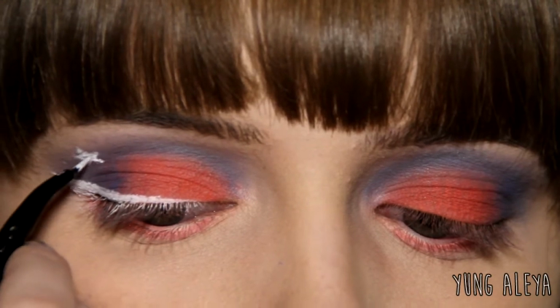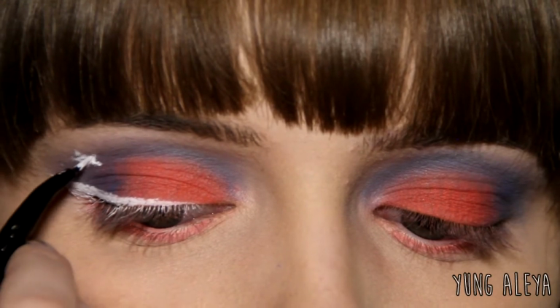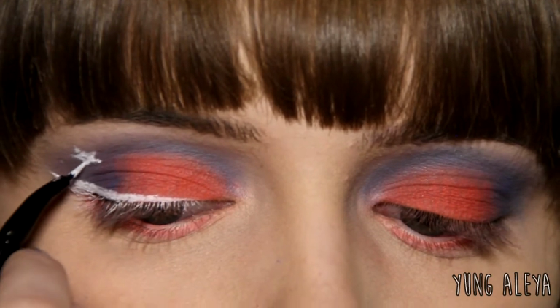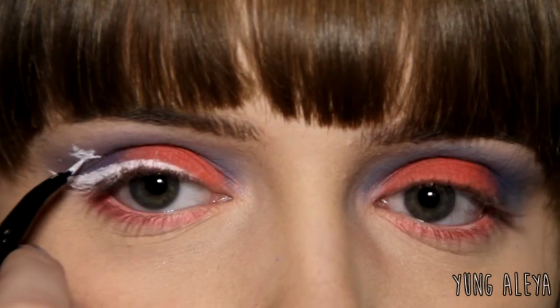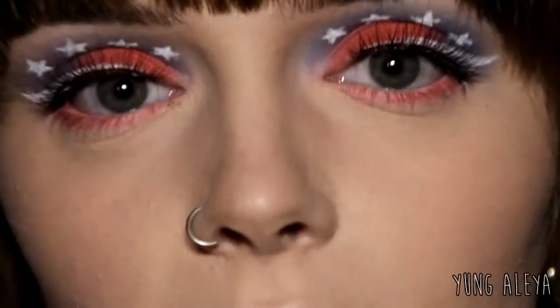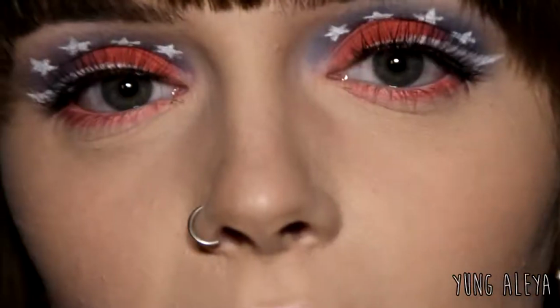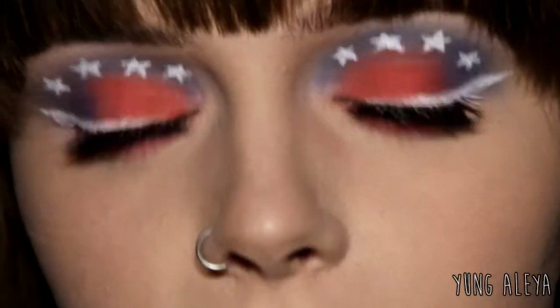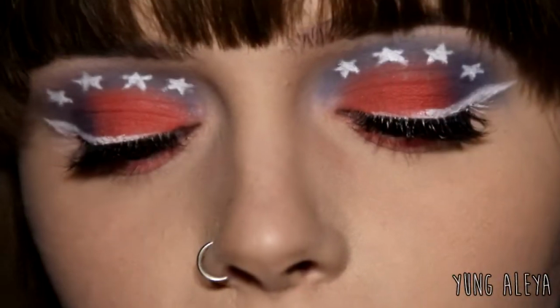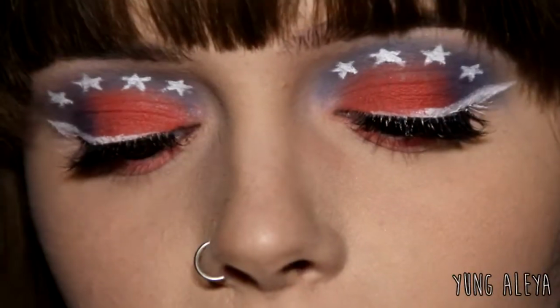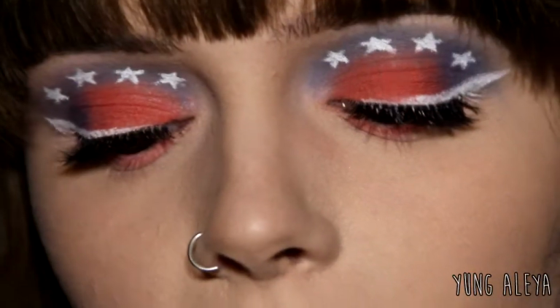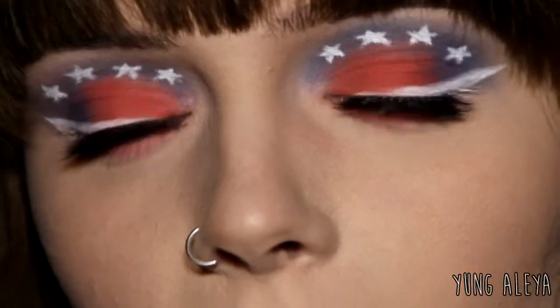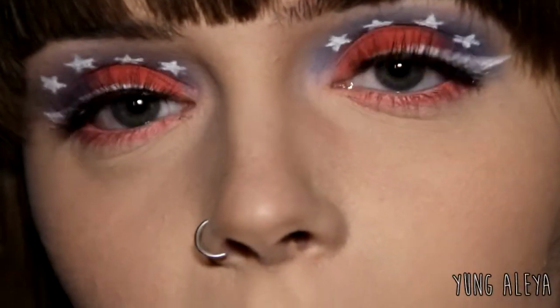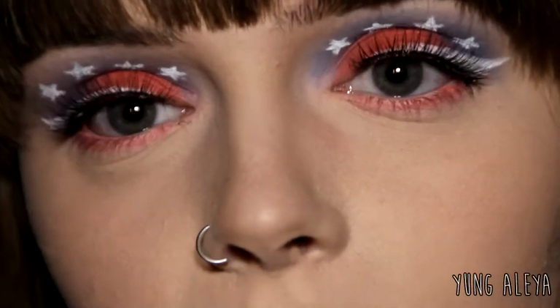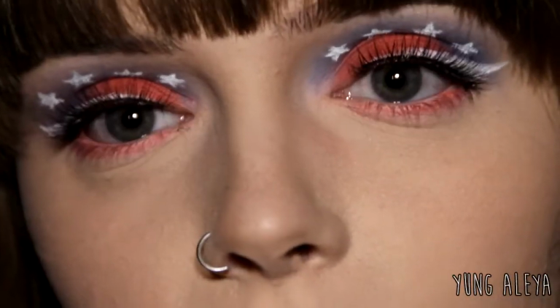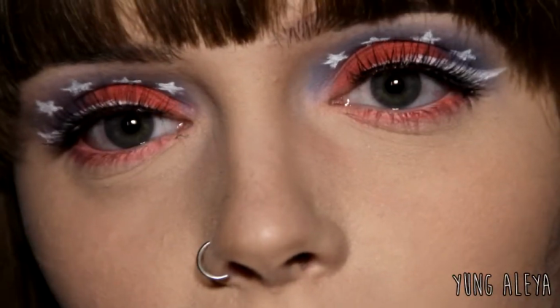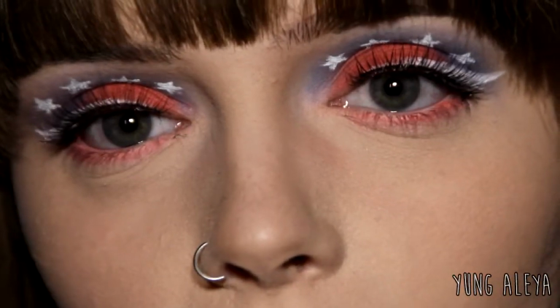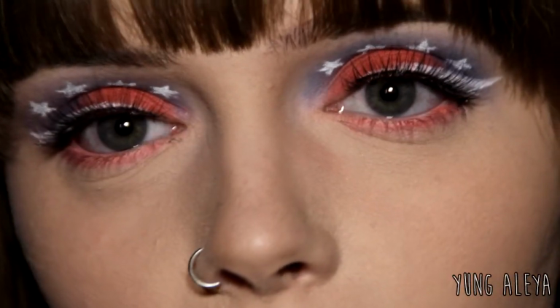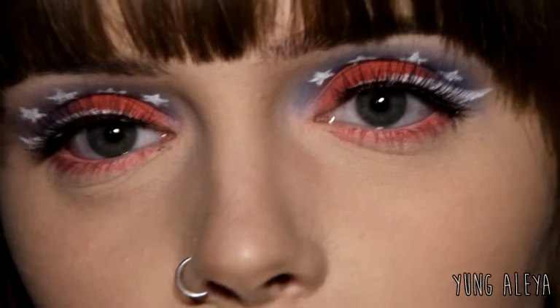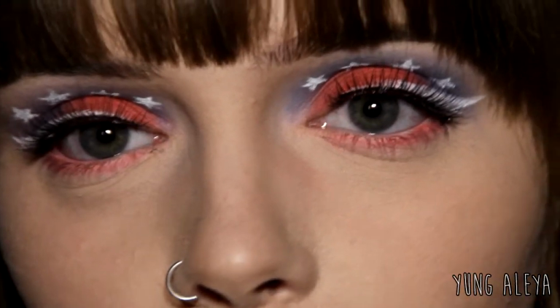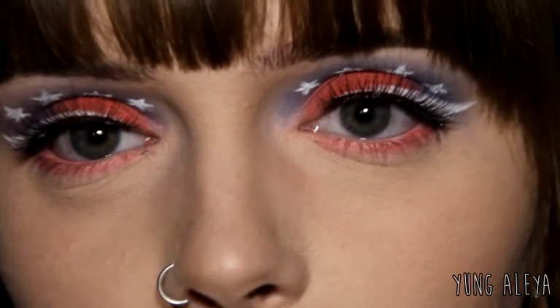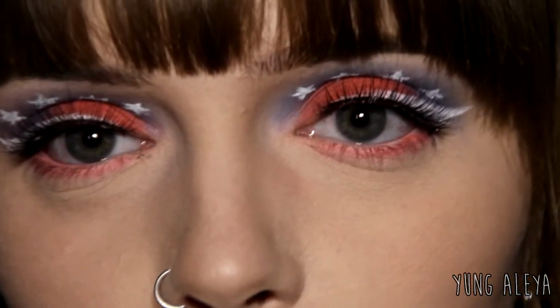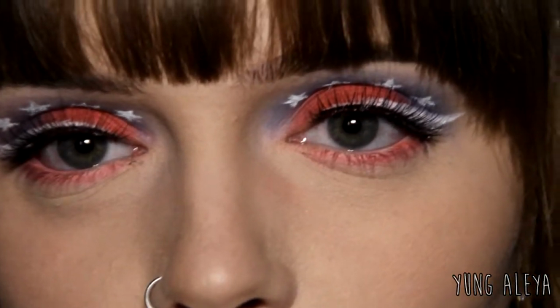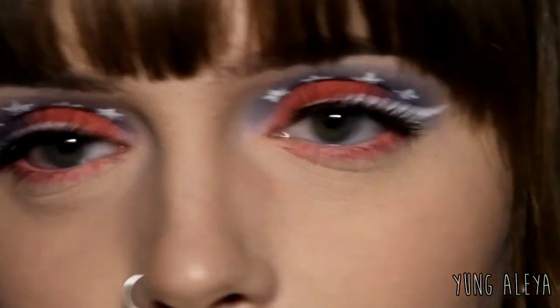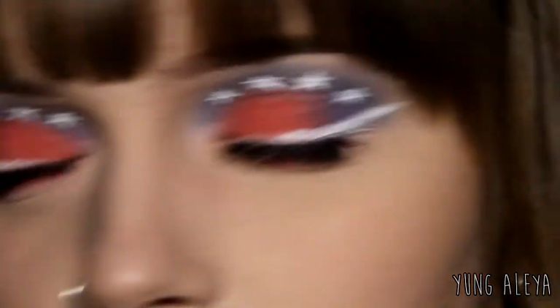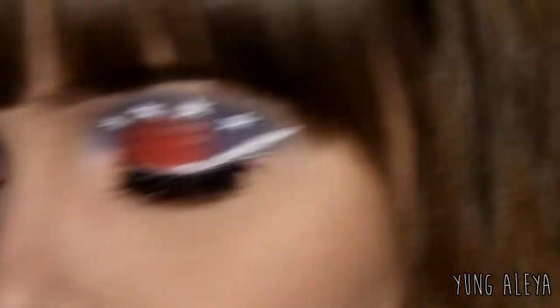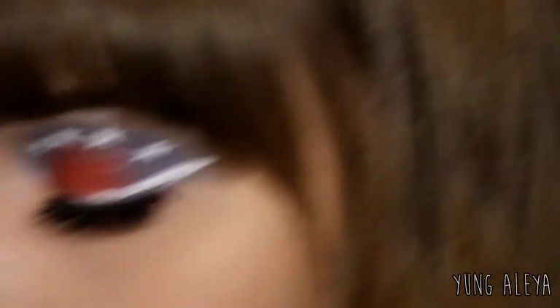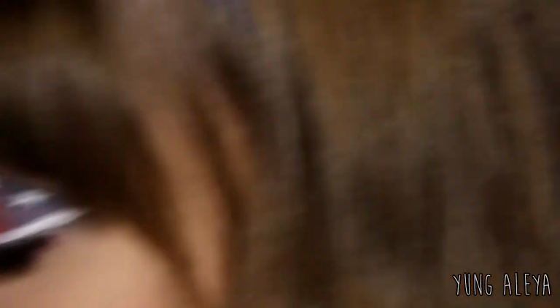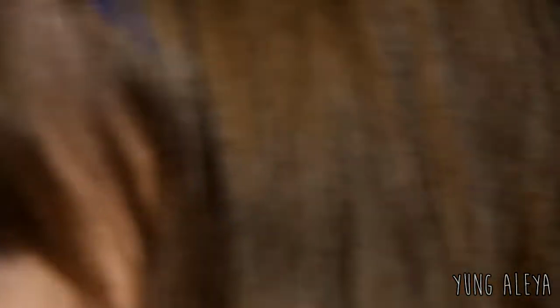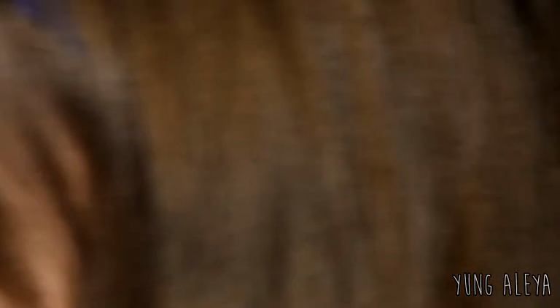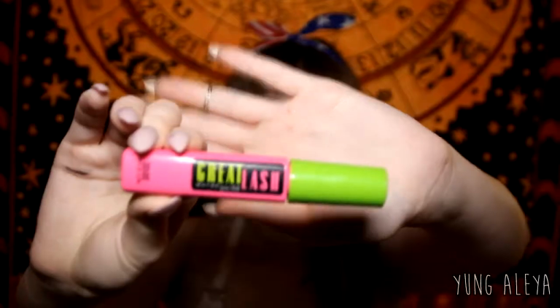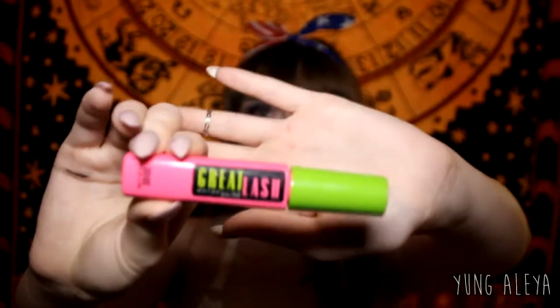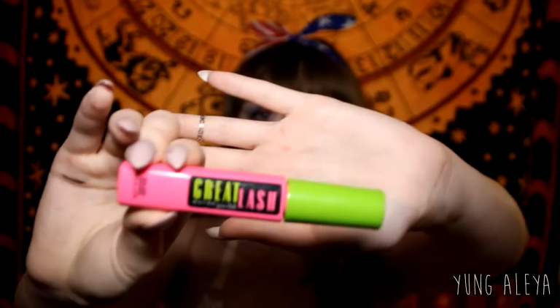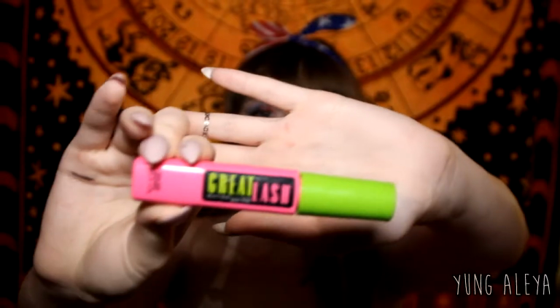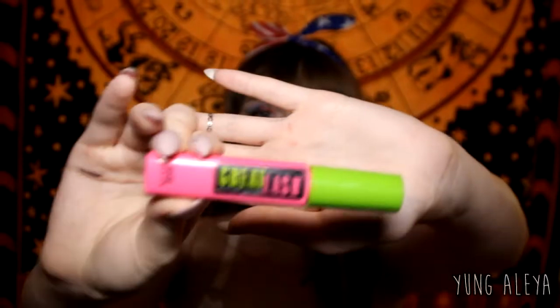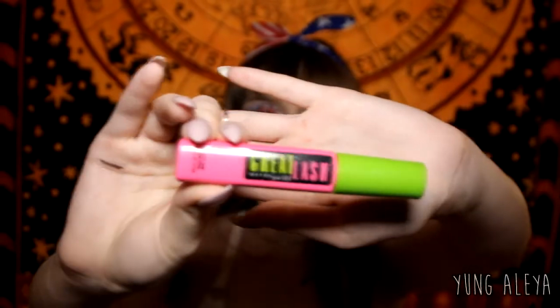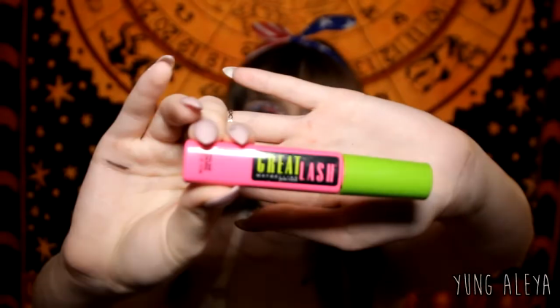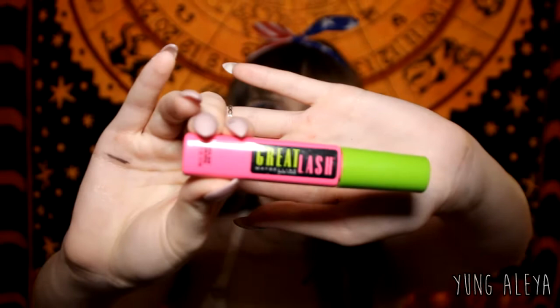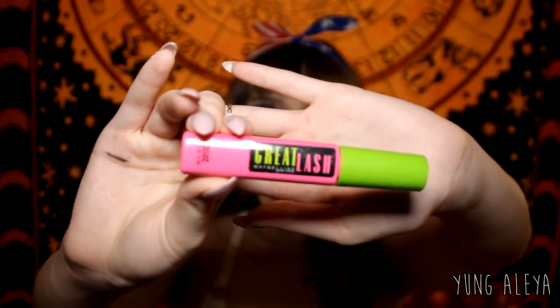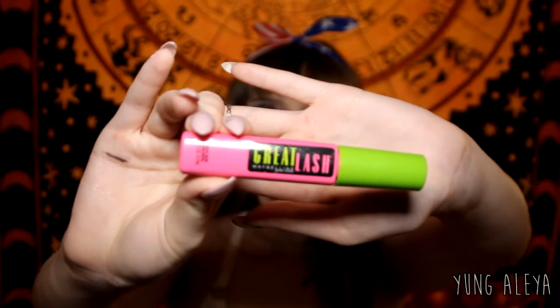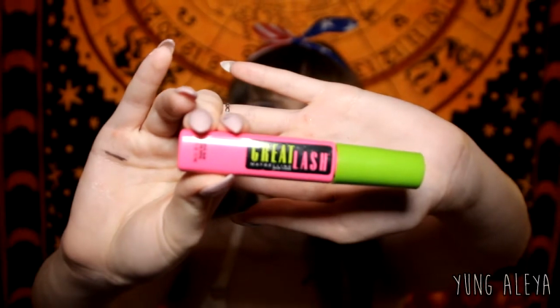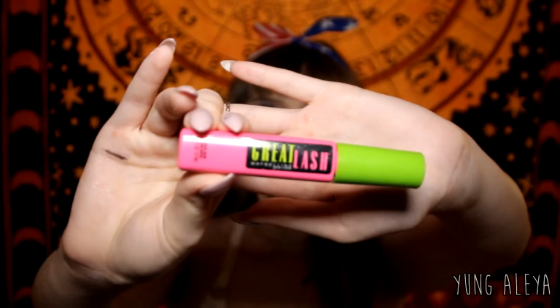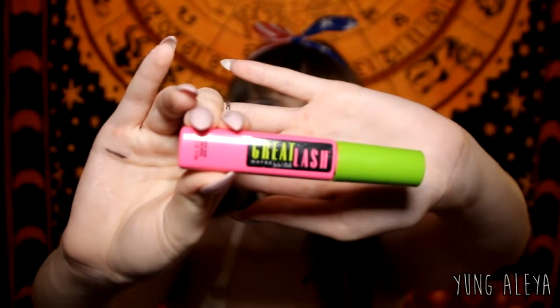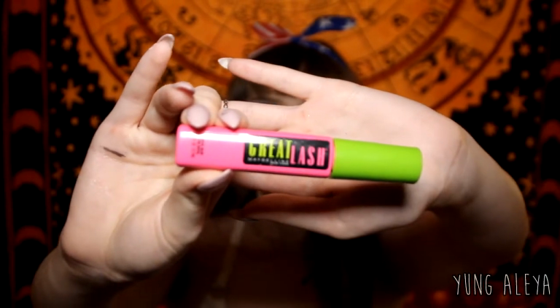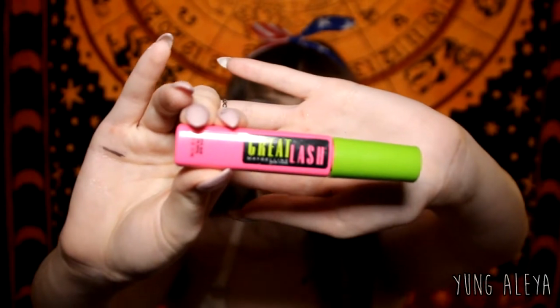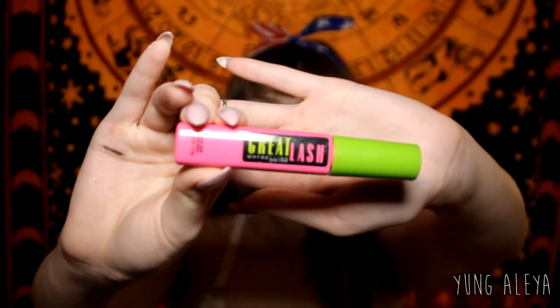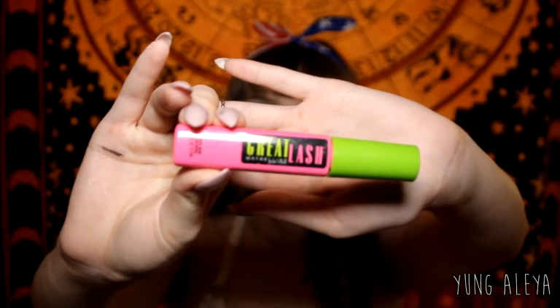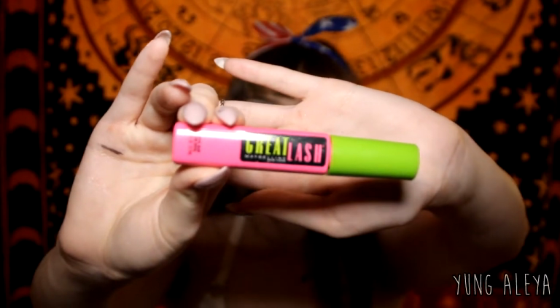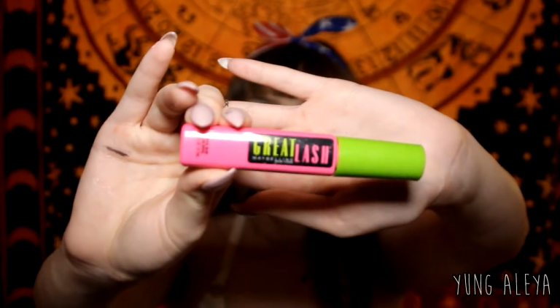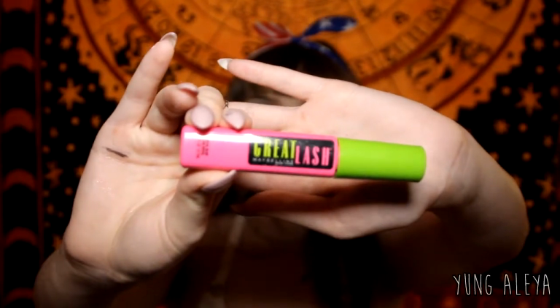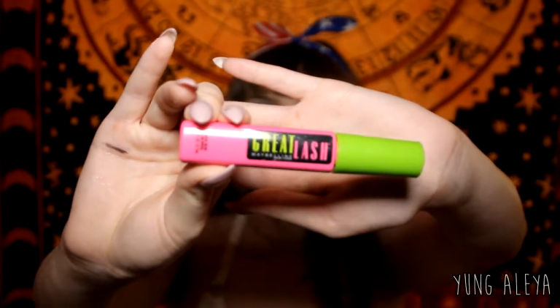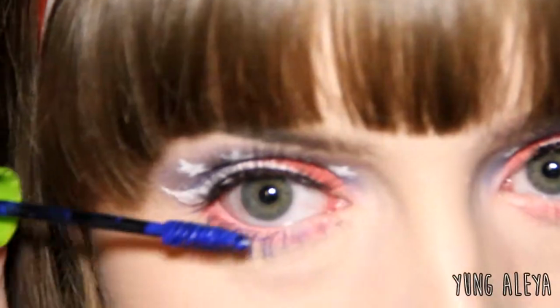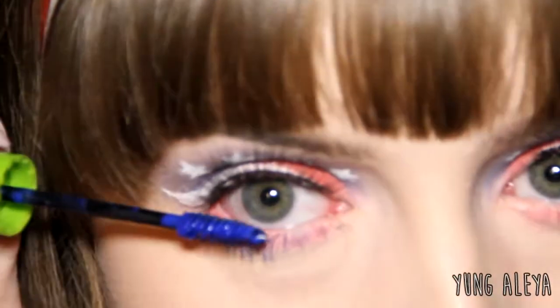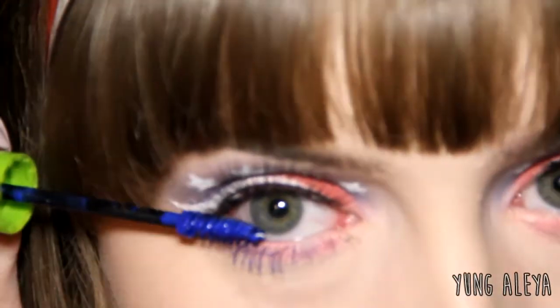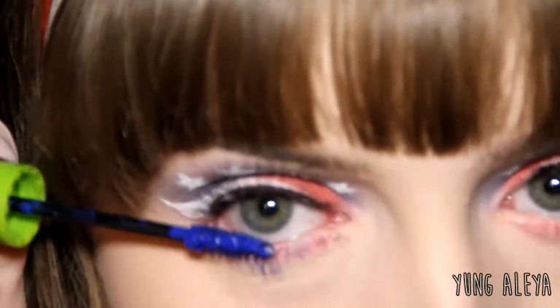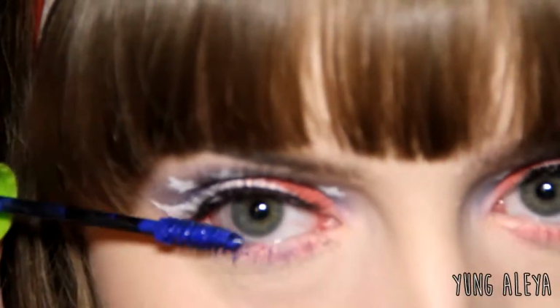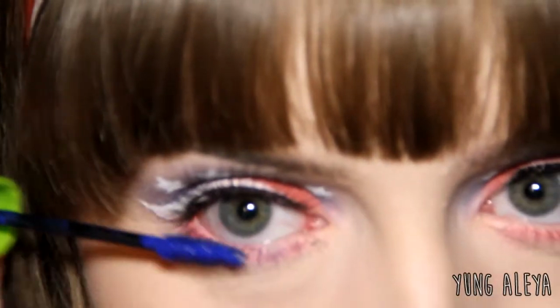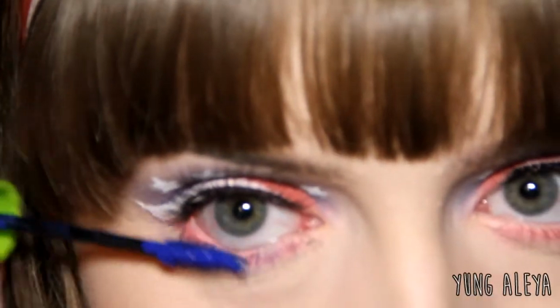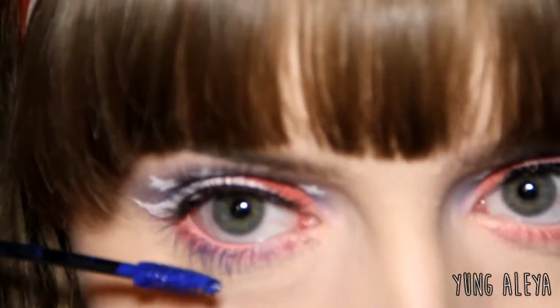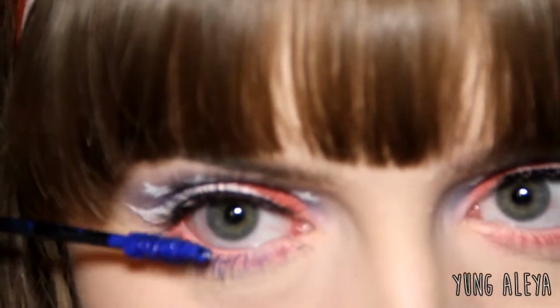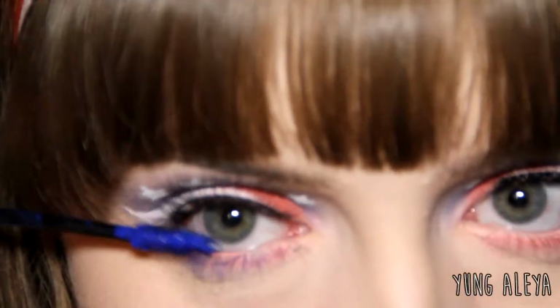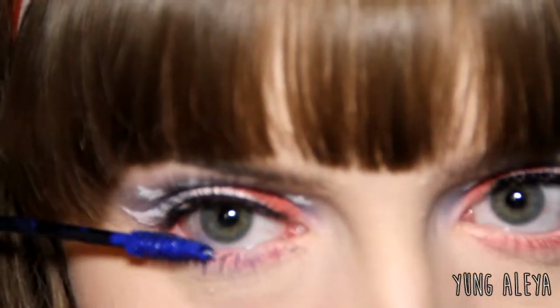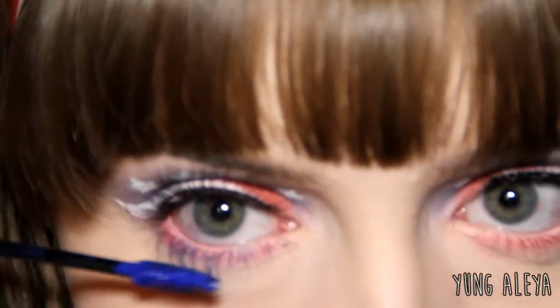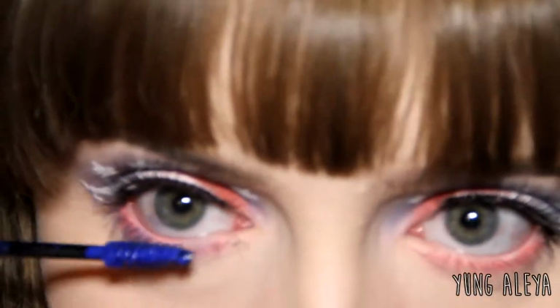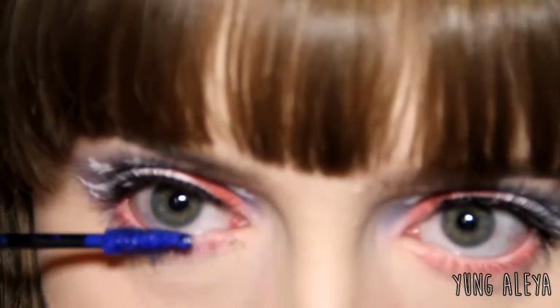For lashes today I used the Ardell number 812s. For my bottom lashes I'm going to be using the Maybelline Great Lash in the shade Royal Blue.